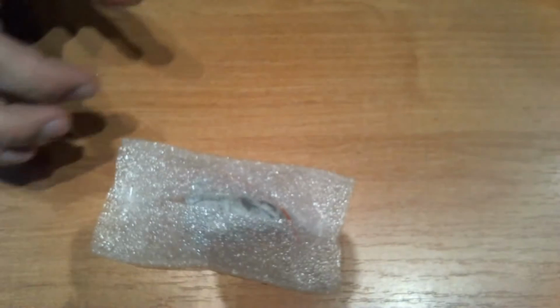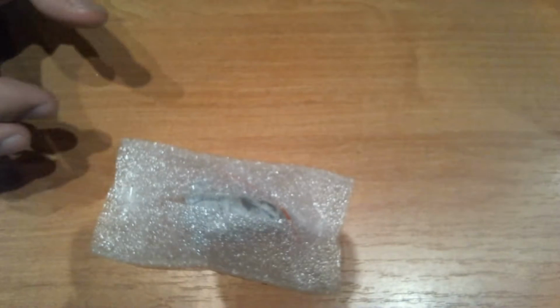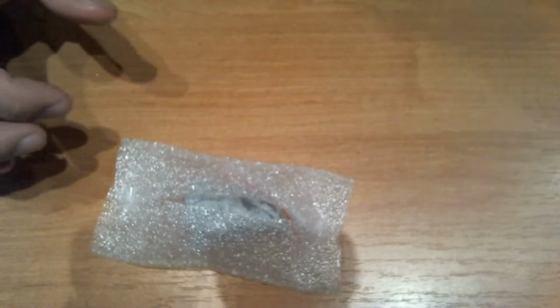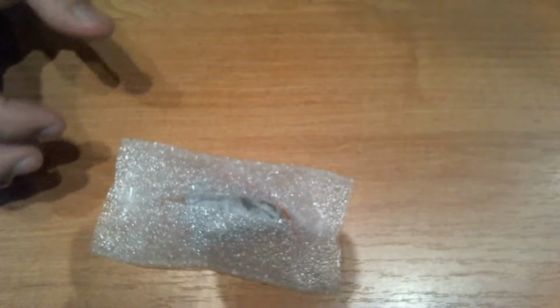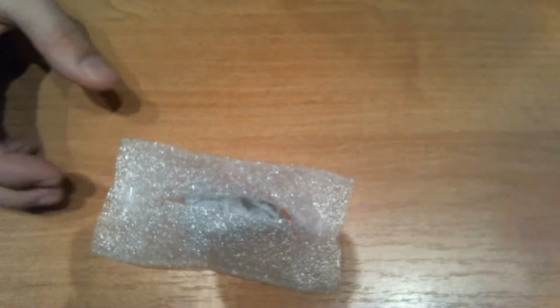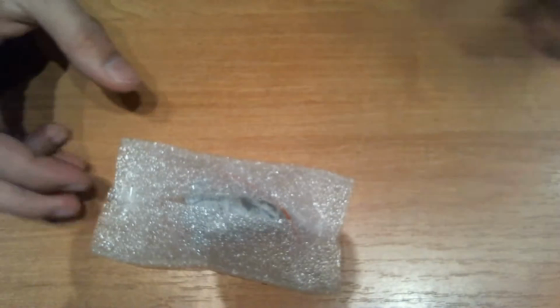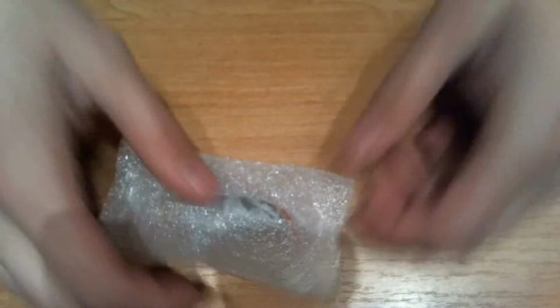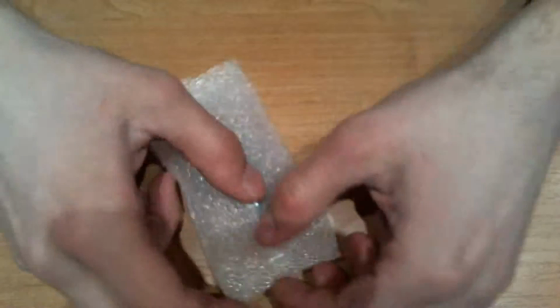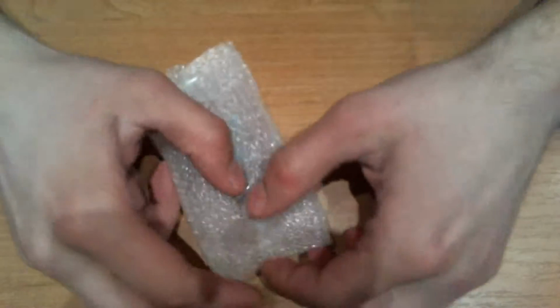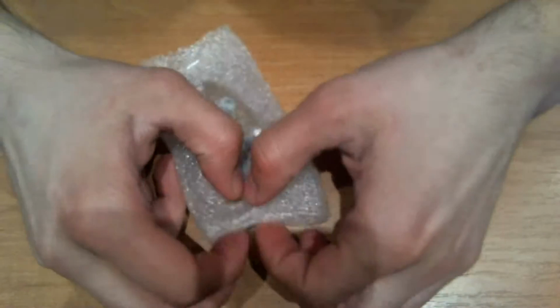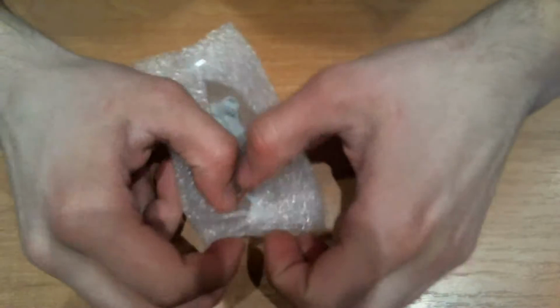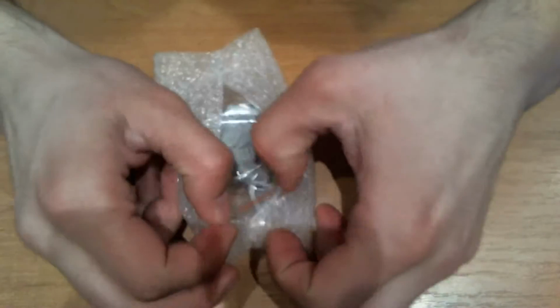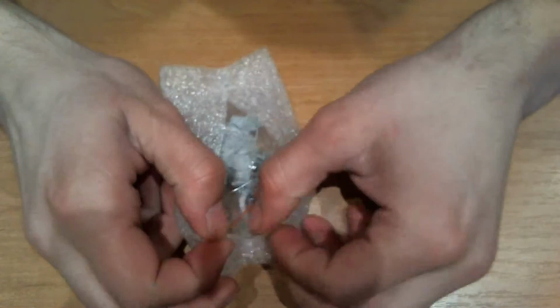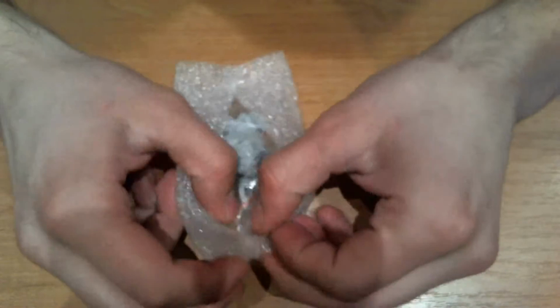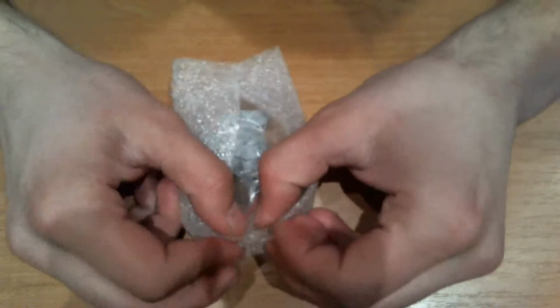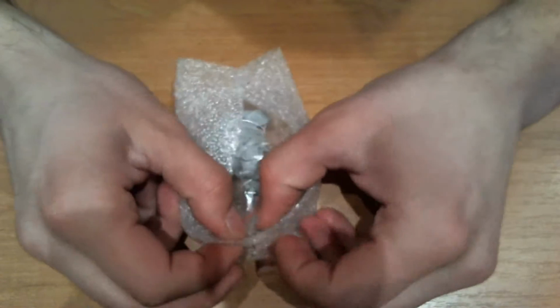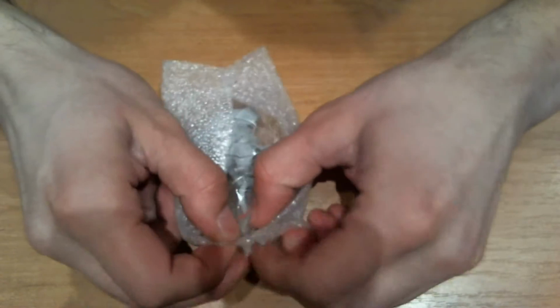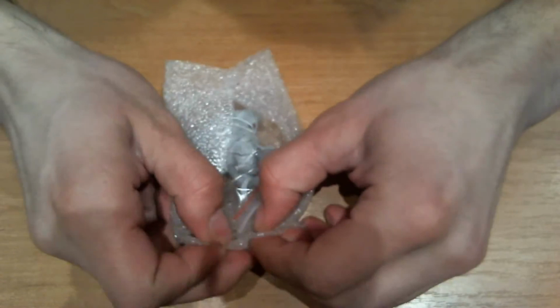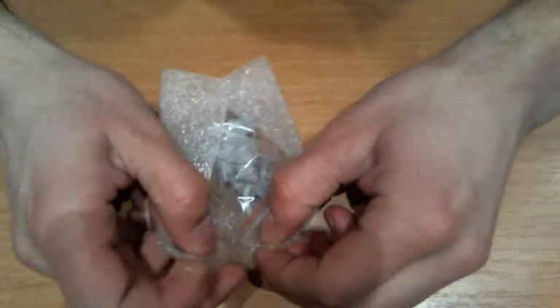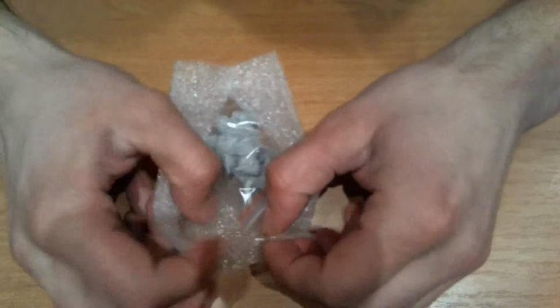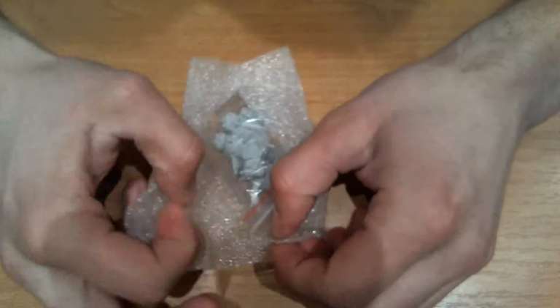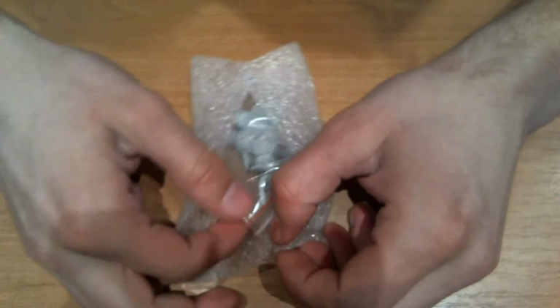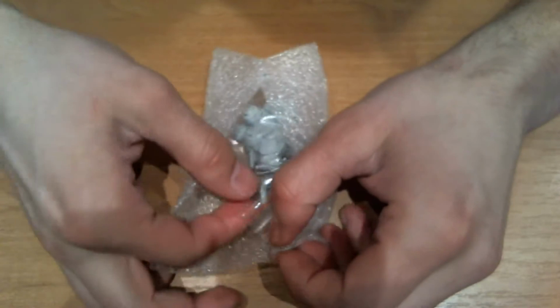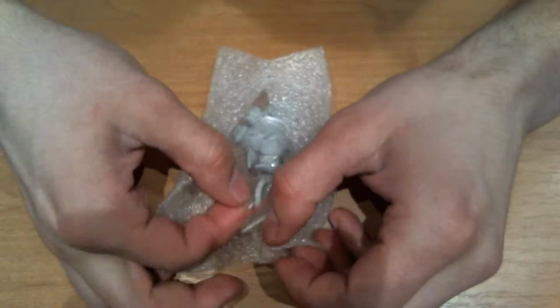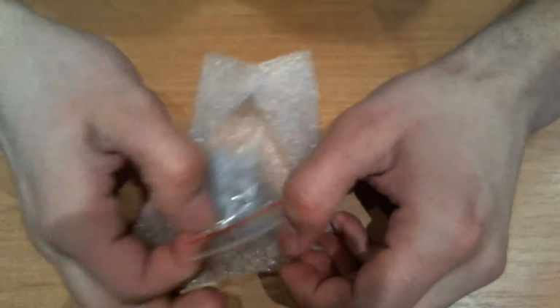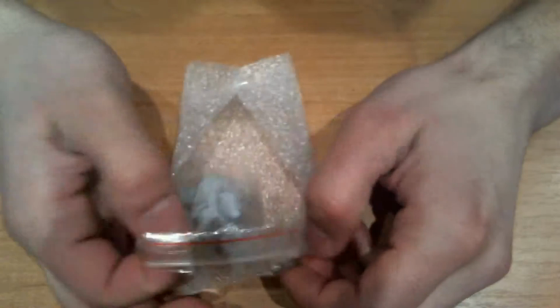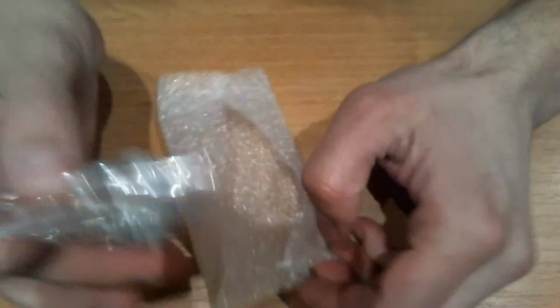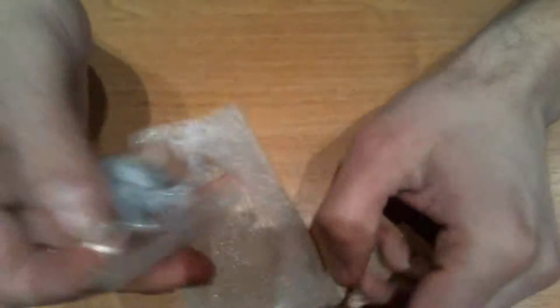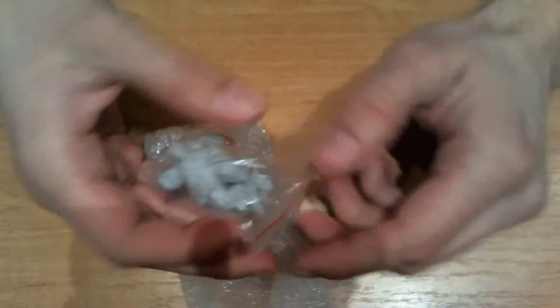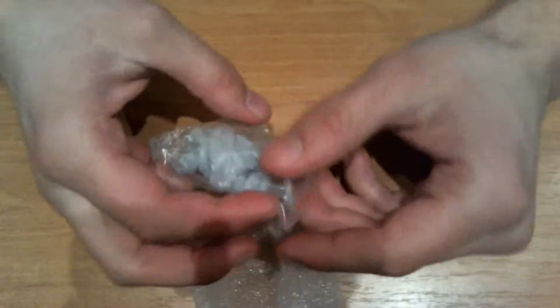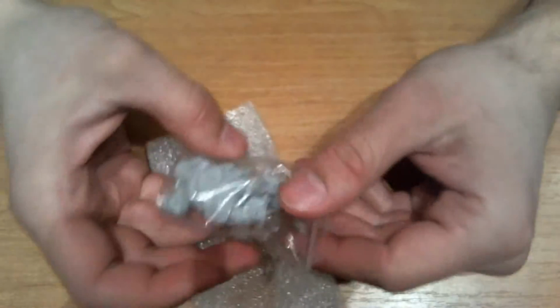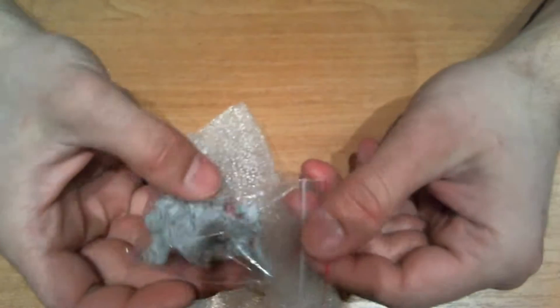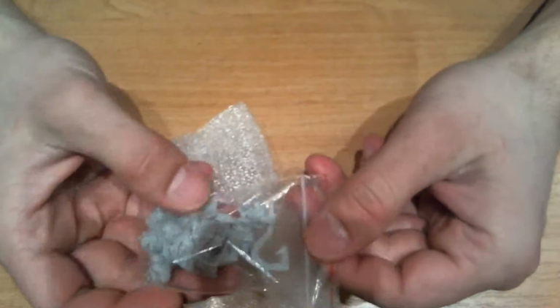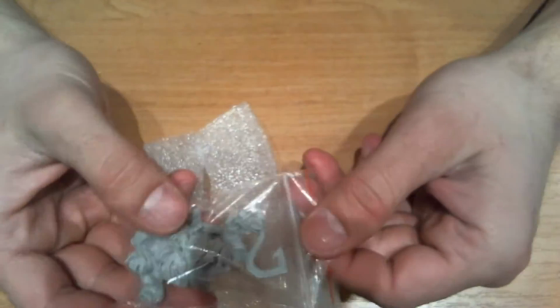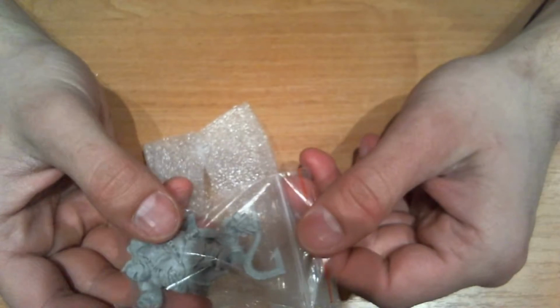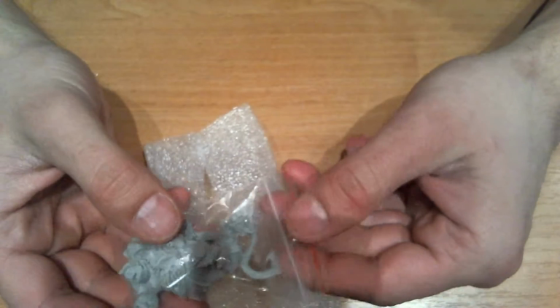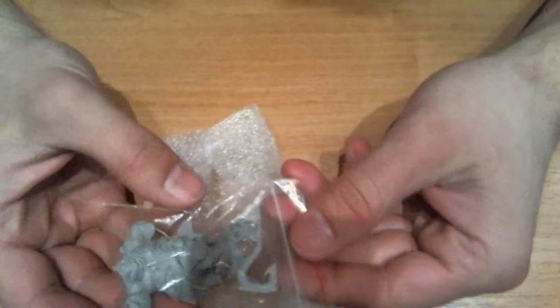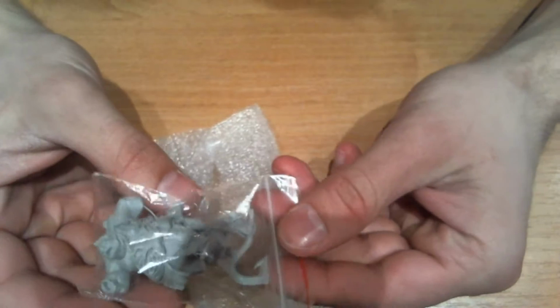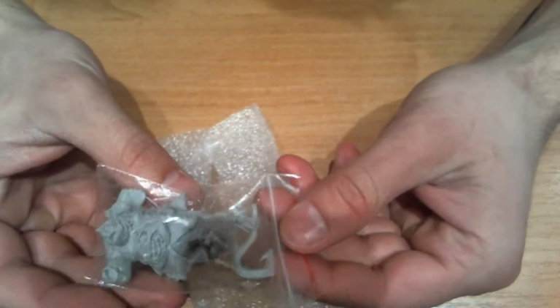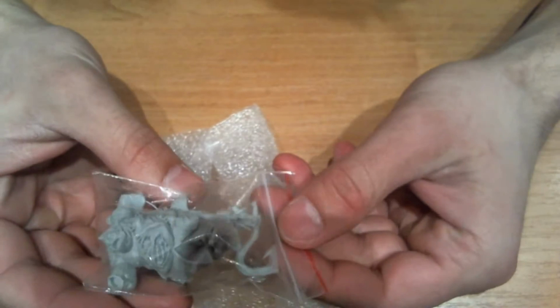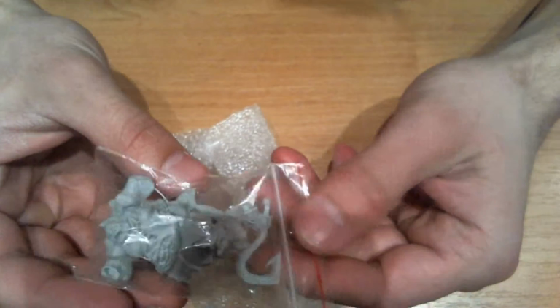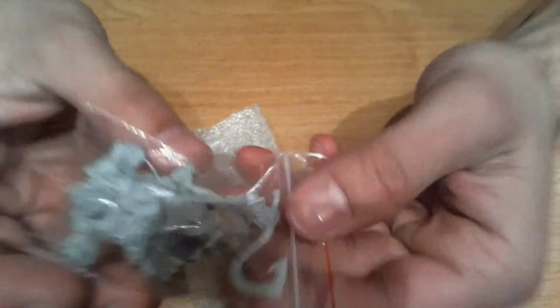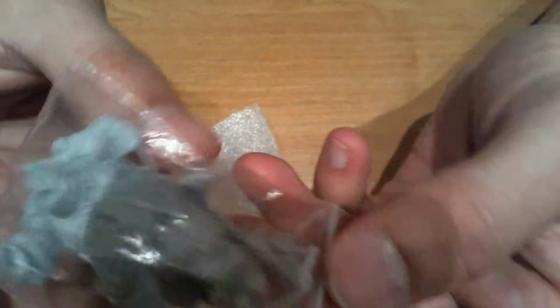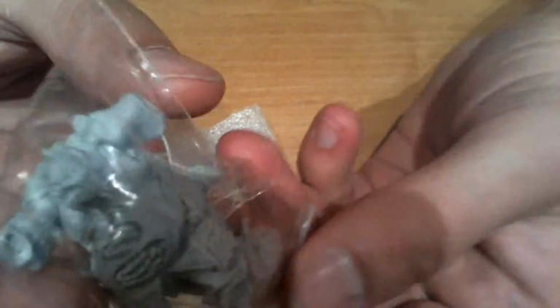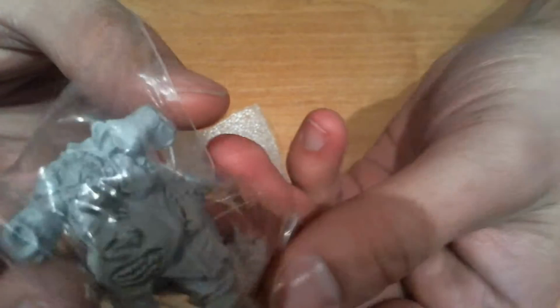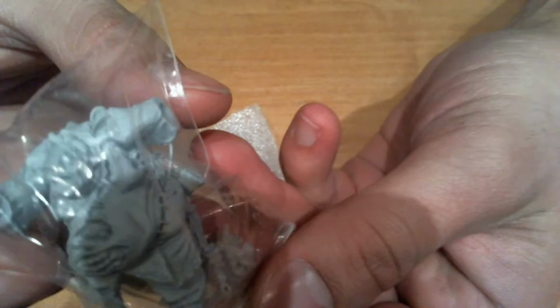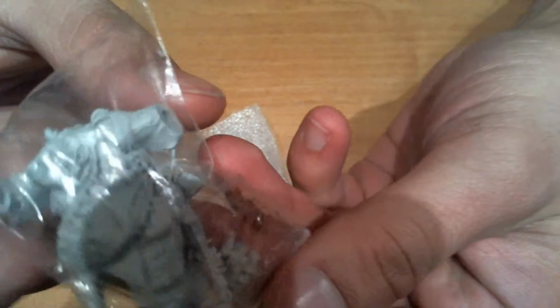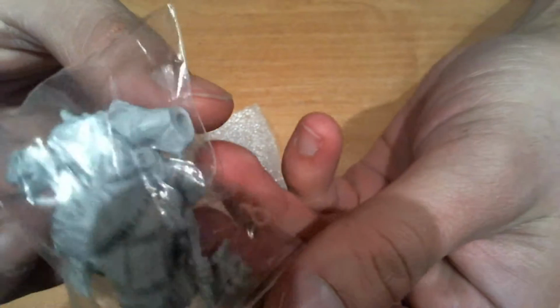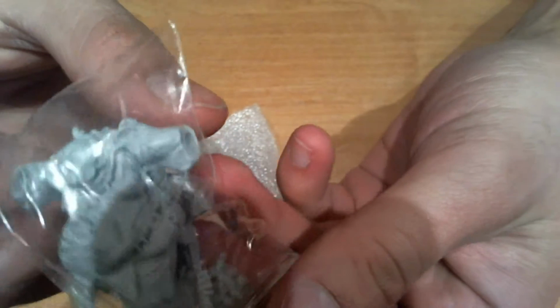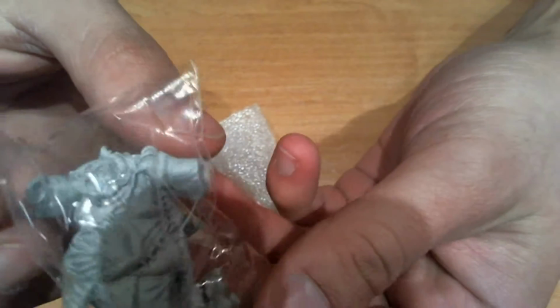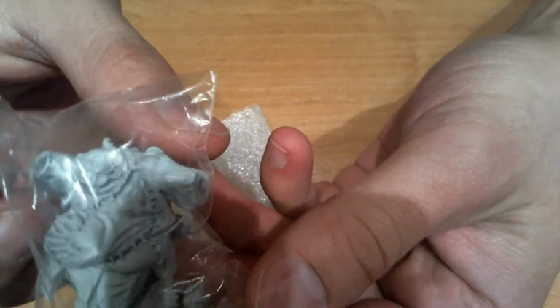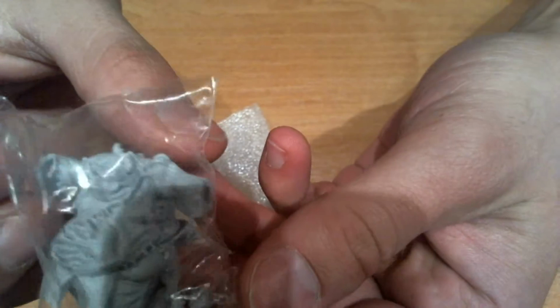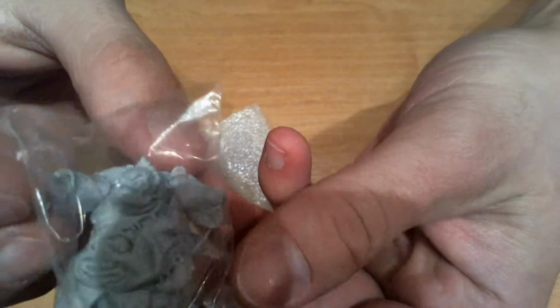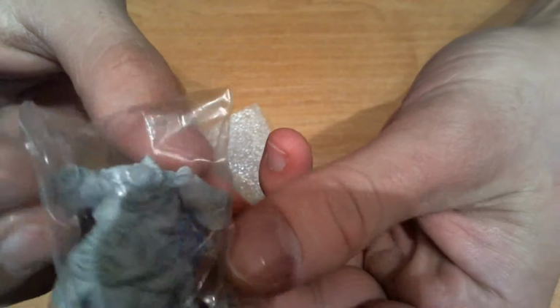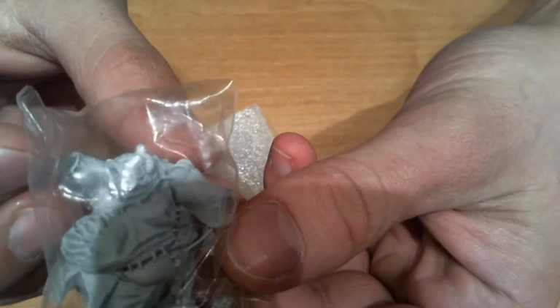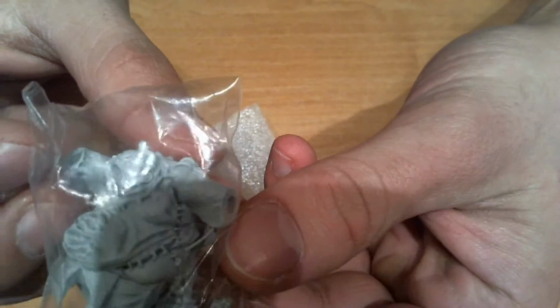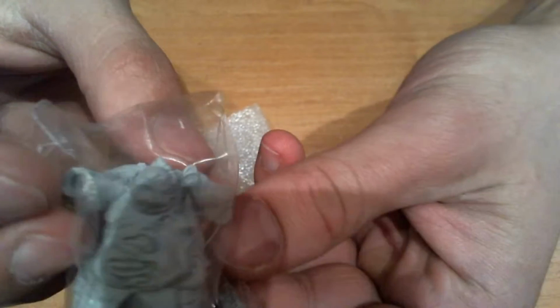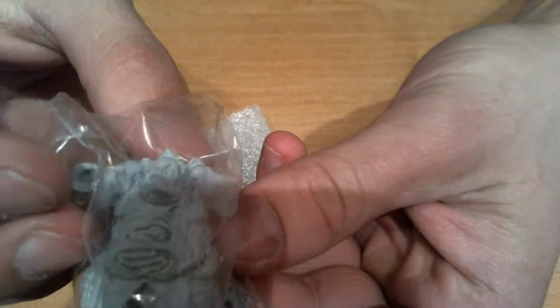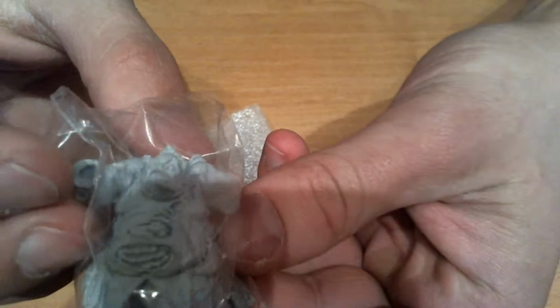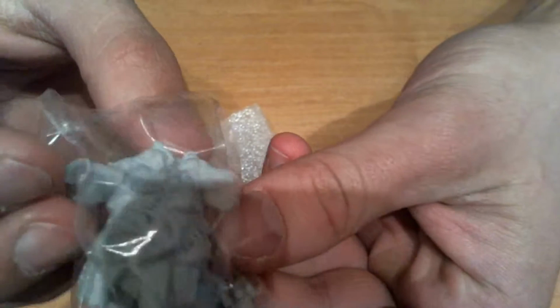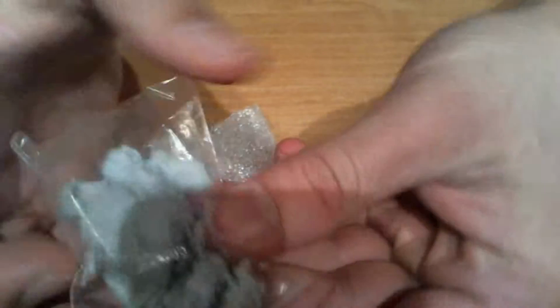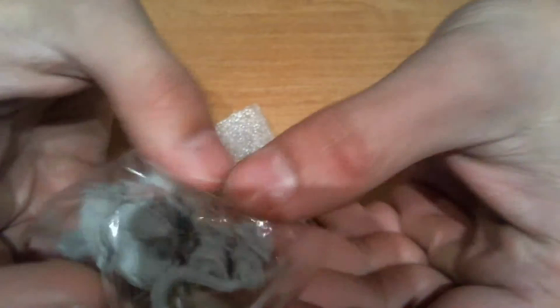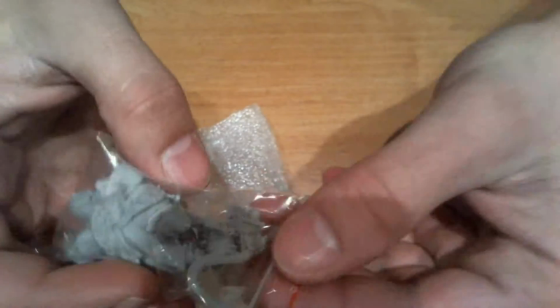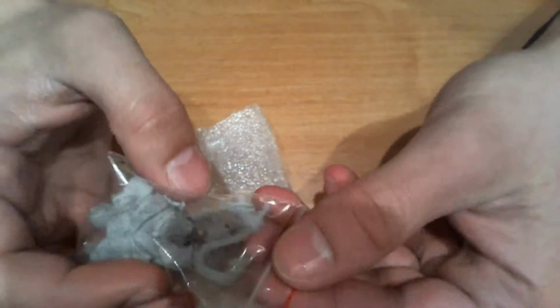It comes in this box, and inside there is only the miniature — there is no base, but I have a 32mm base and it will fit well.